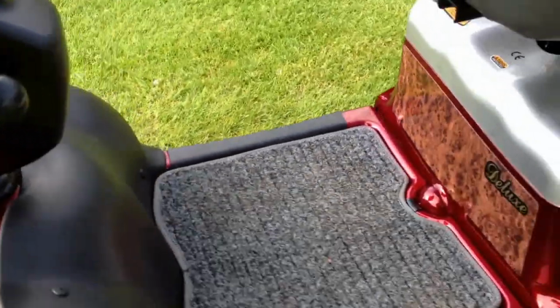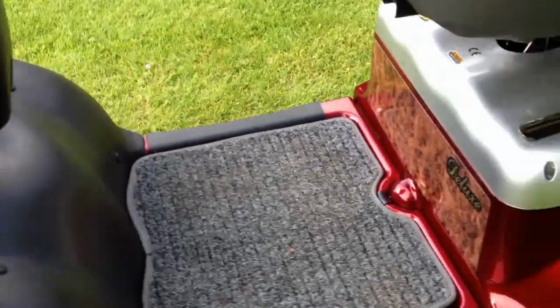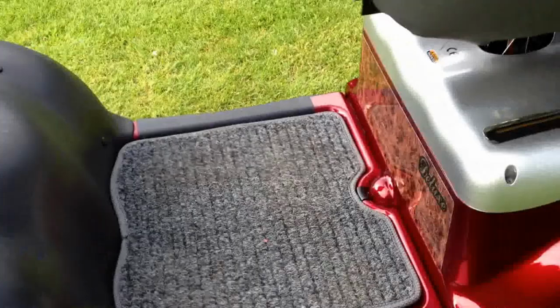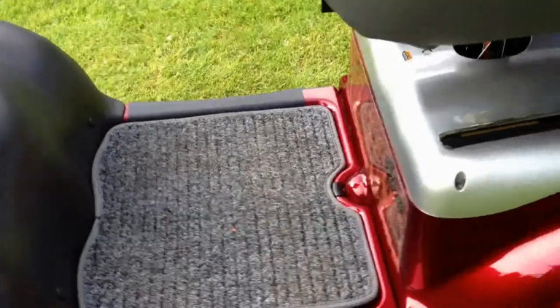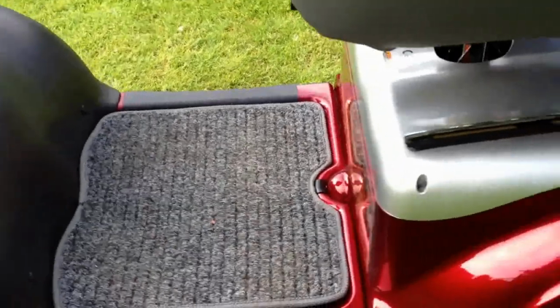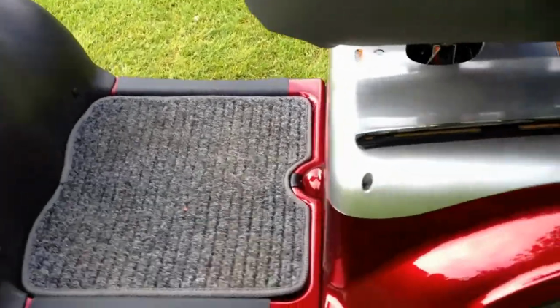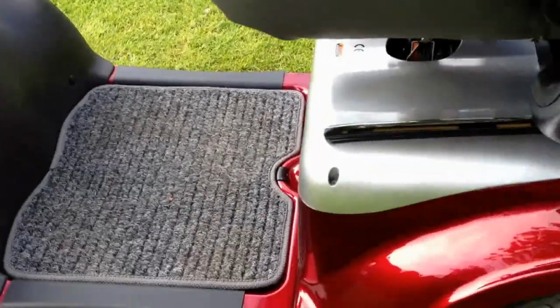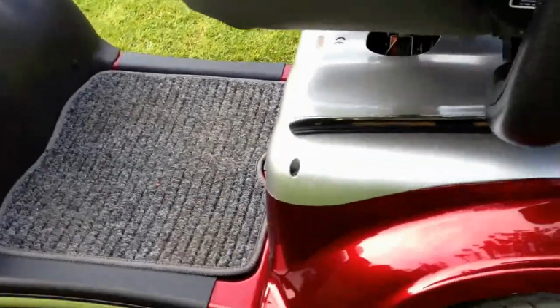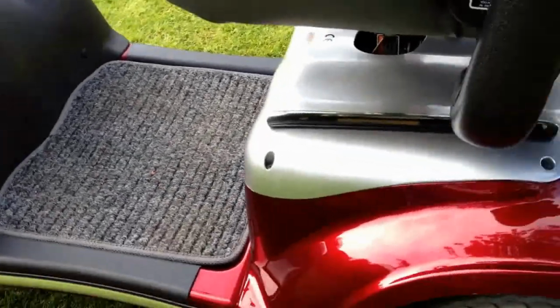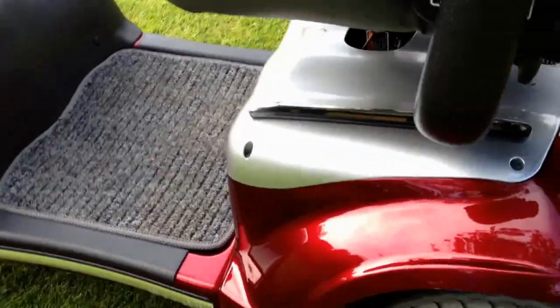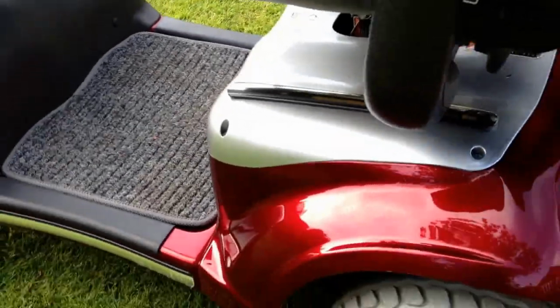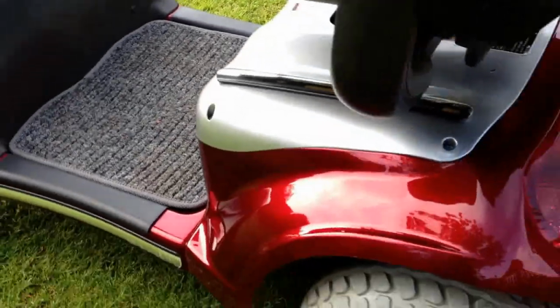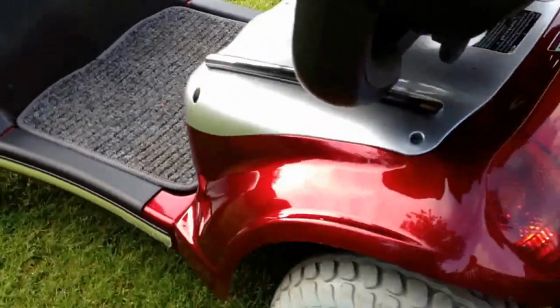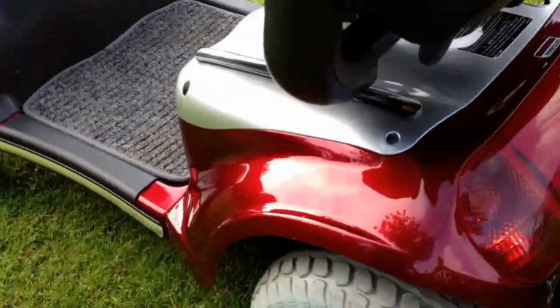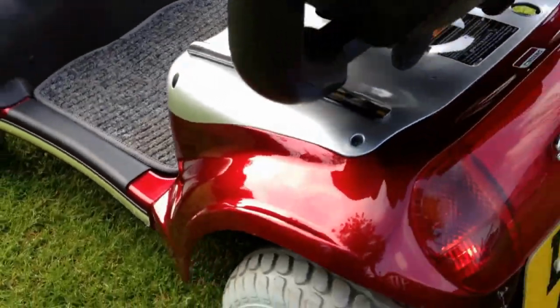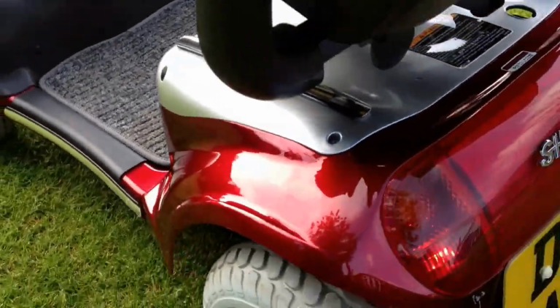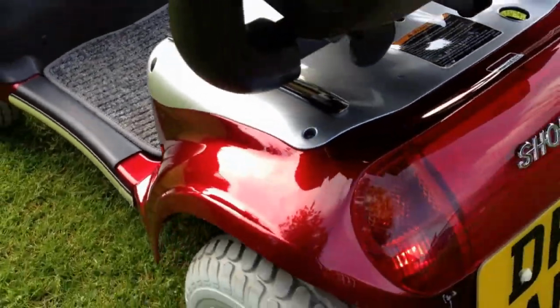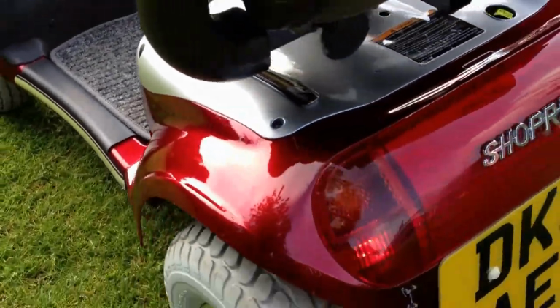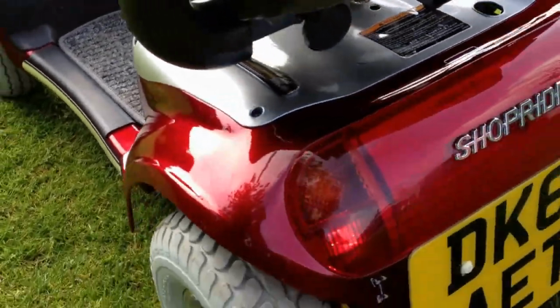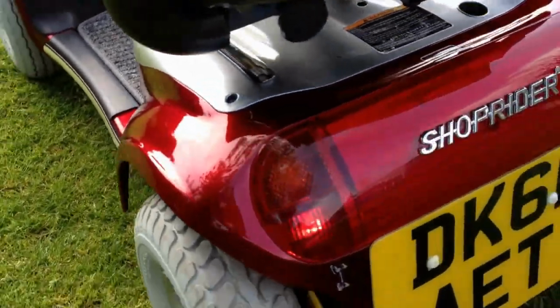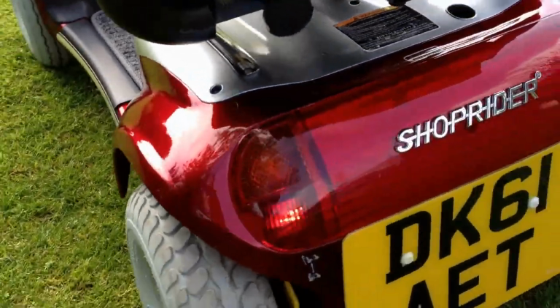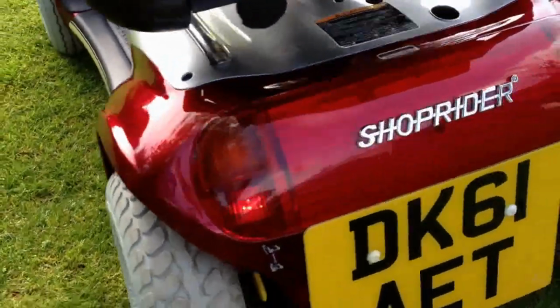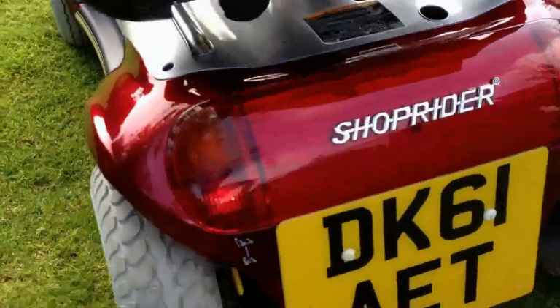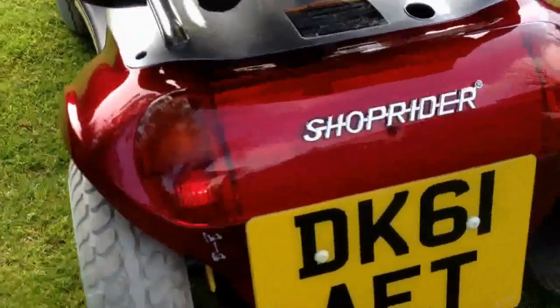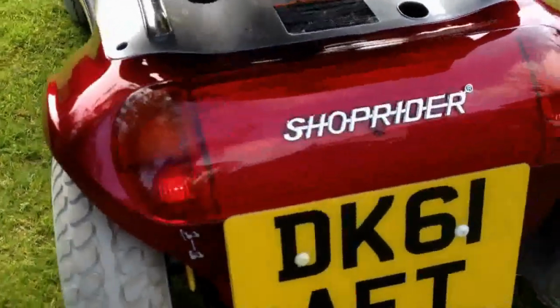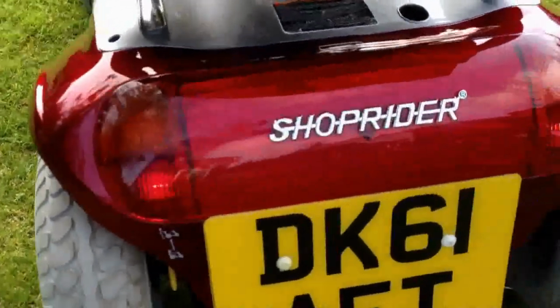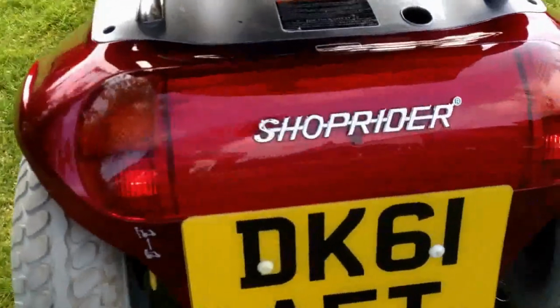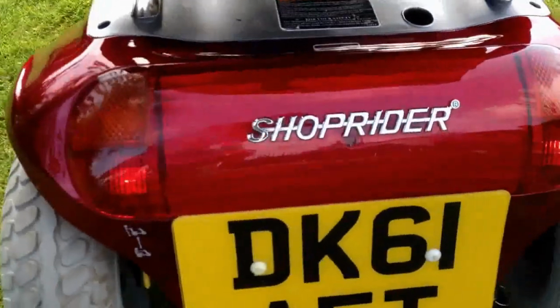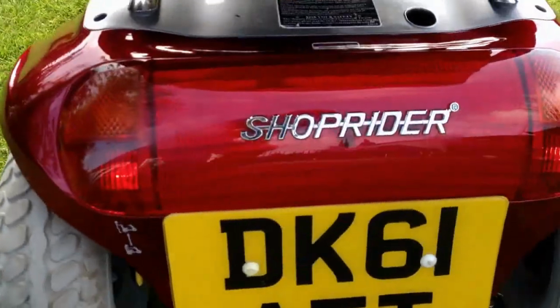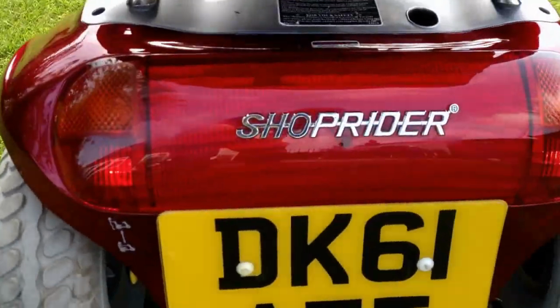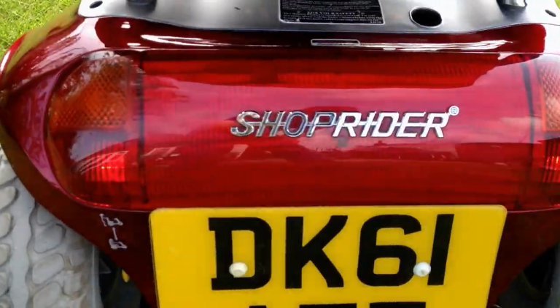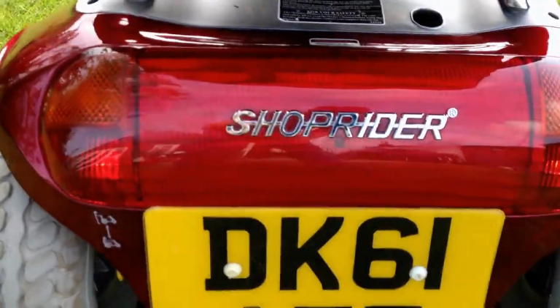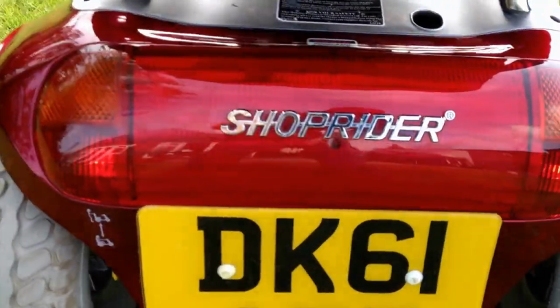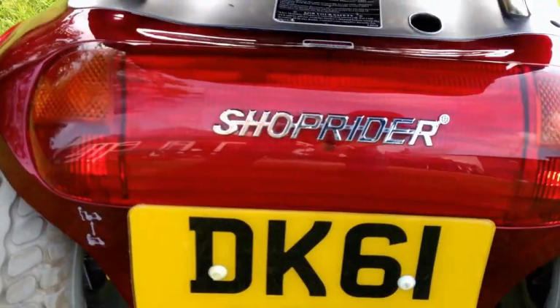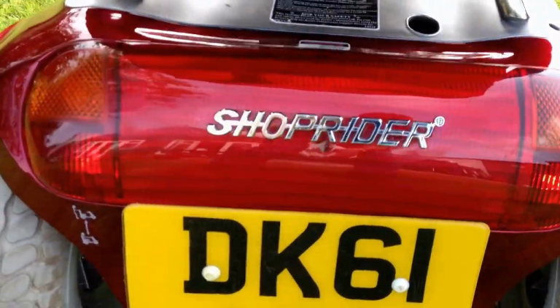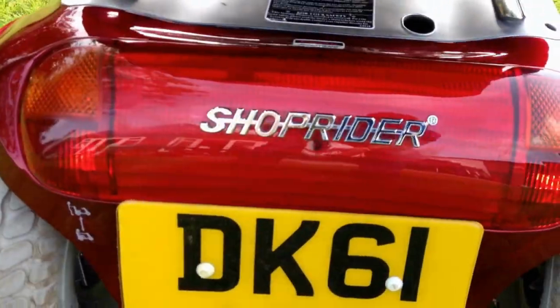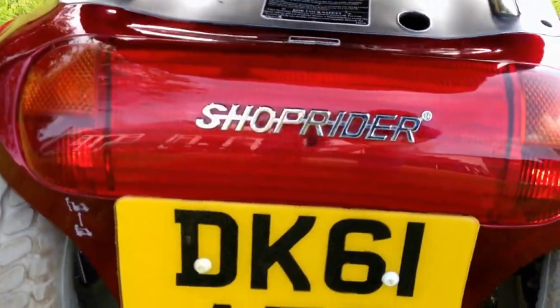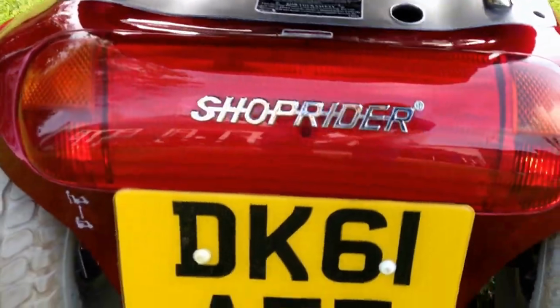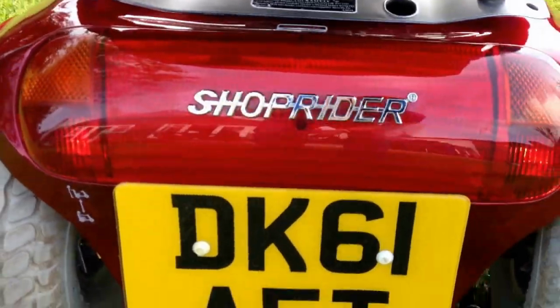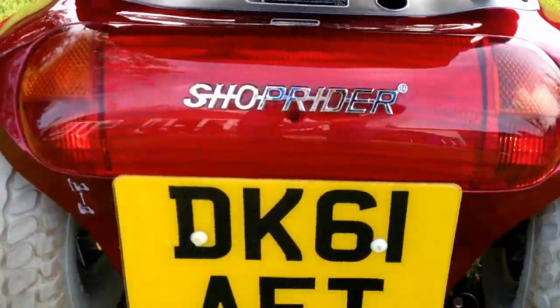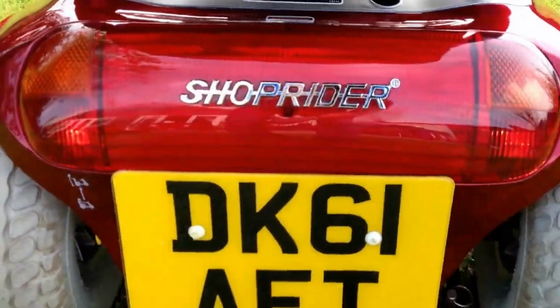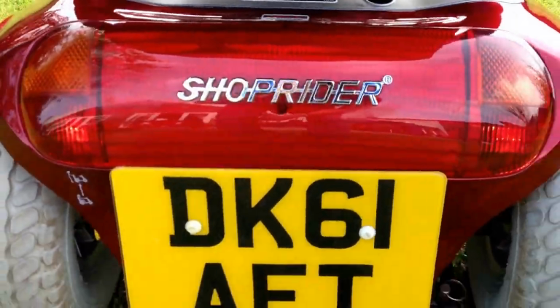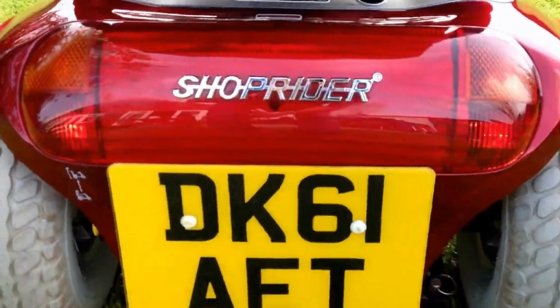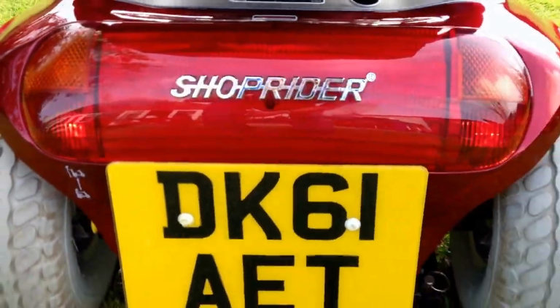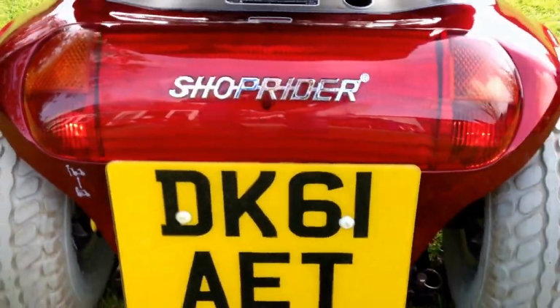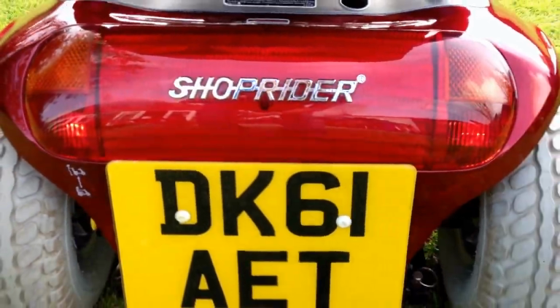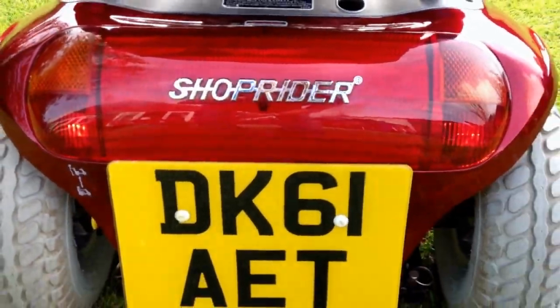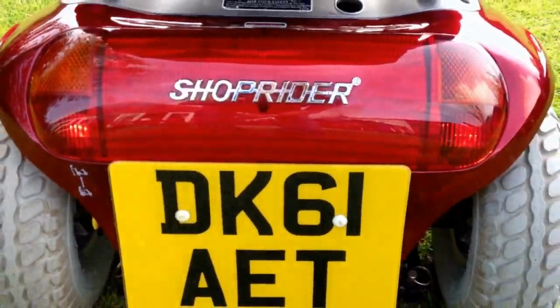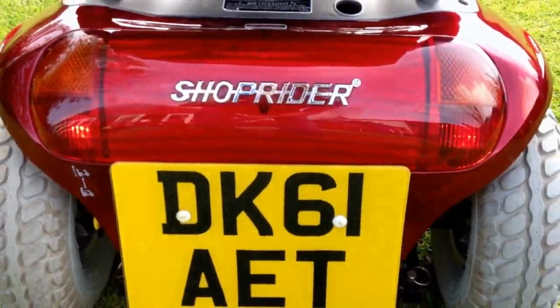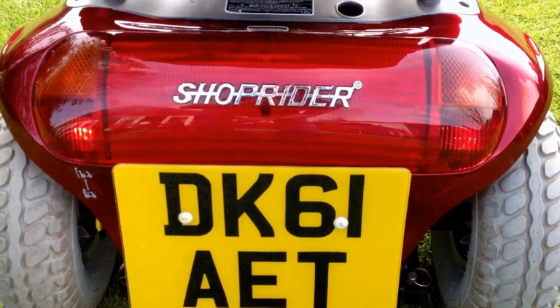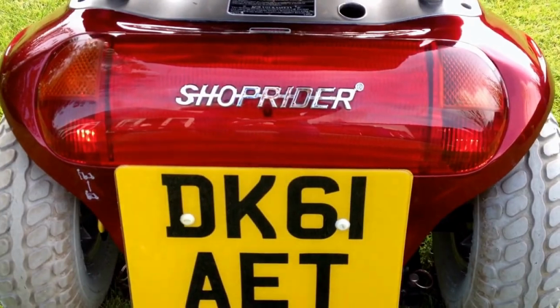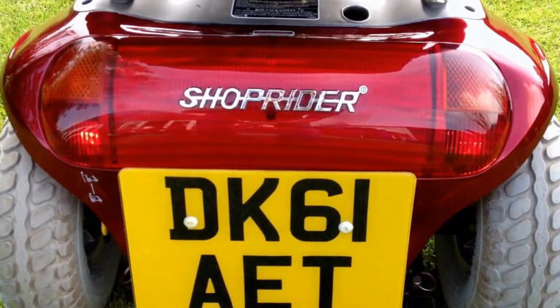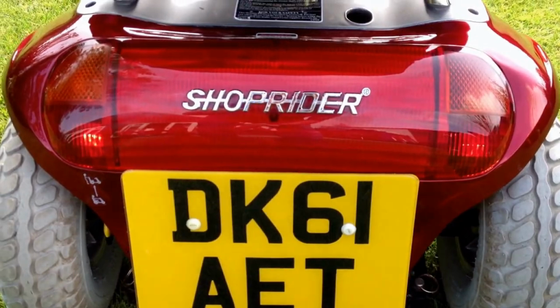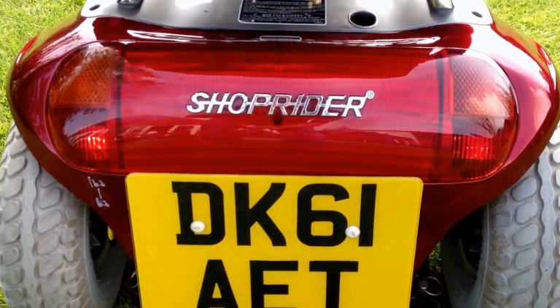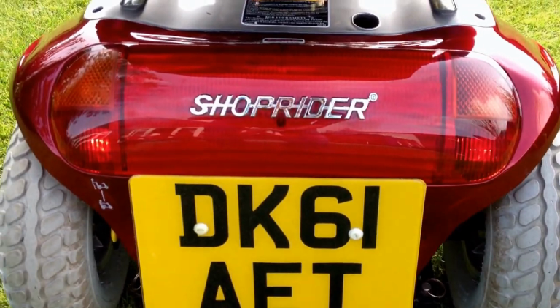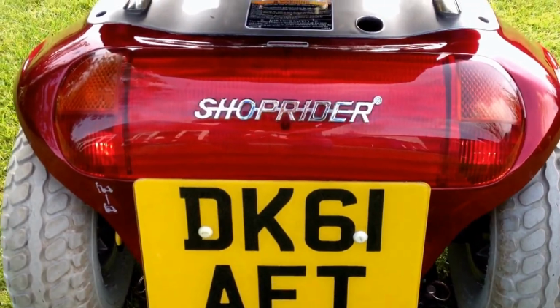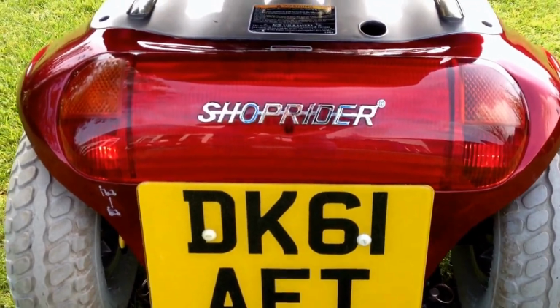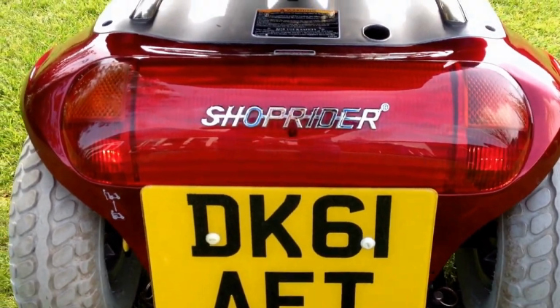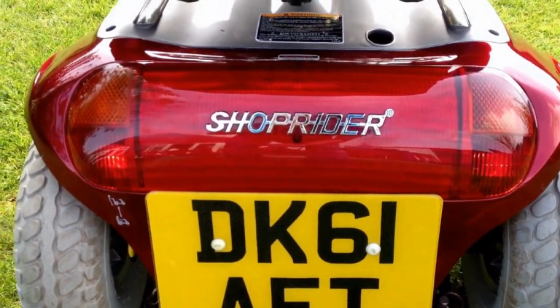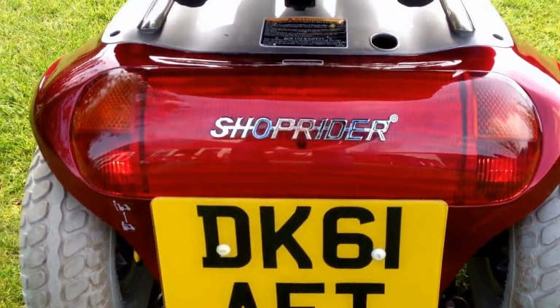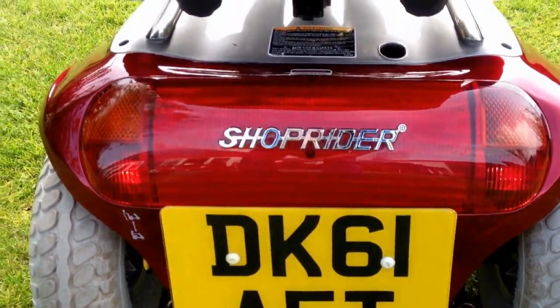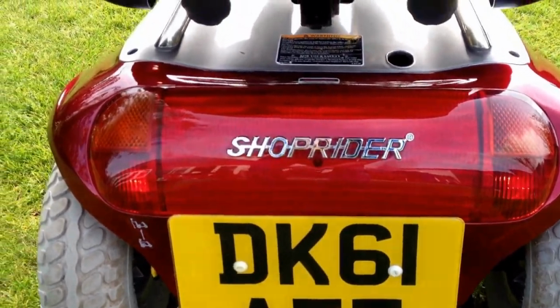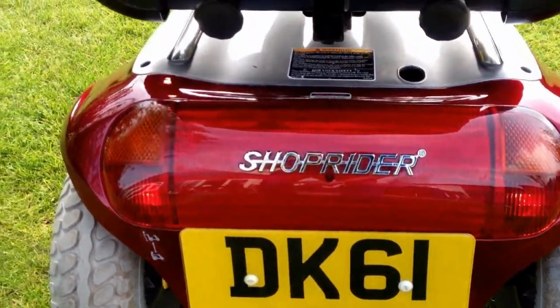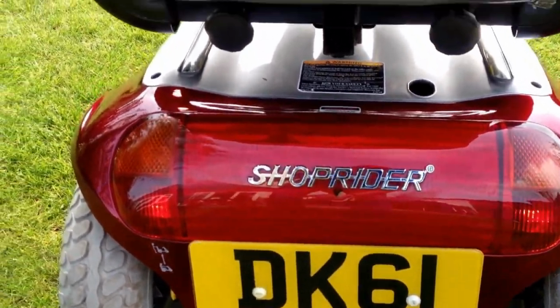At the back there is full lighting as well — it's a bit hard to see because it's quite a bright day, but they are fully illuminated at the back there.